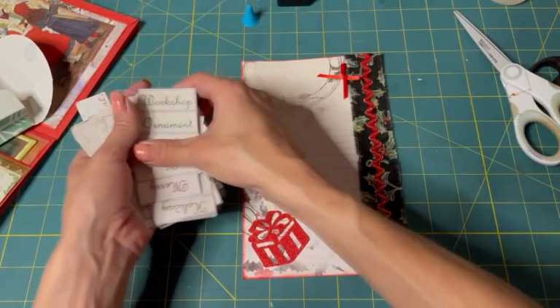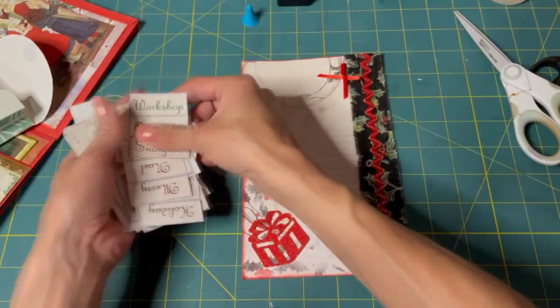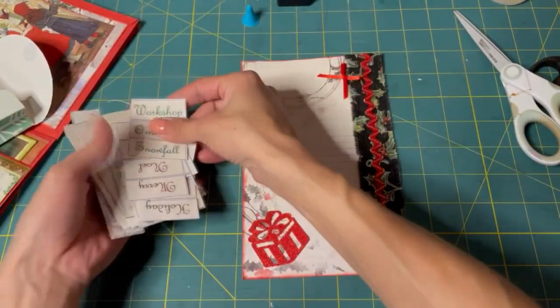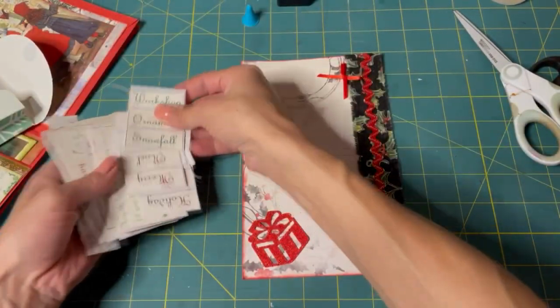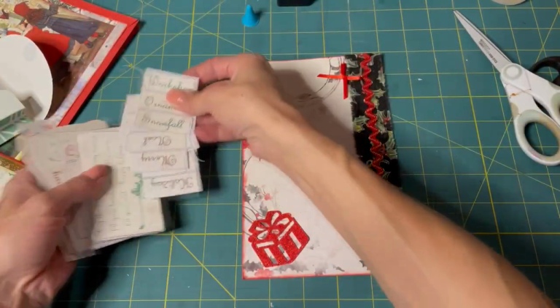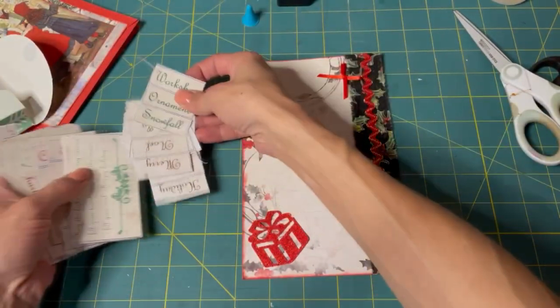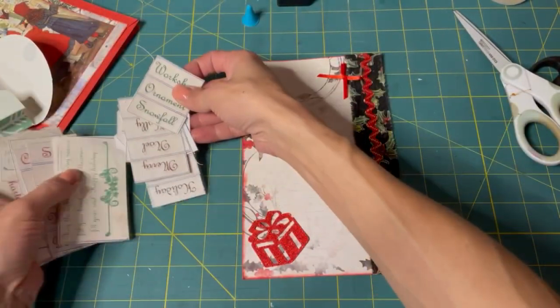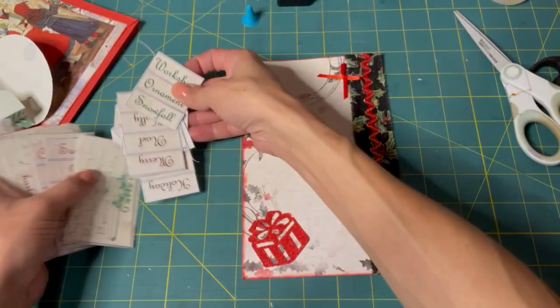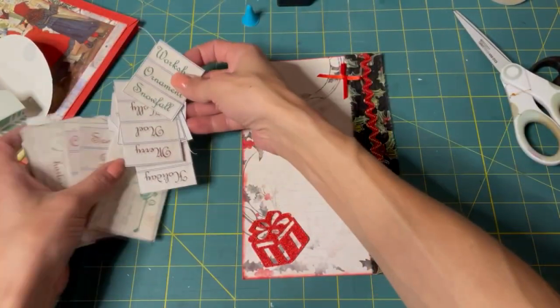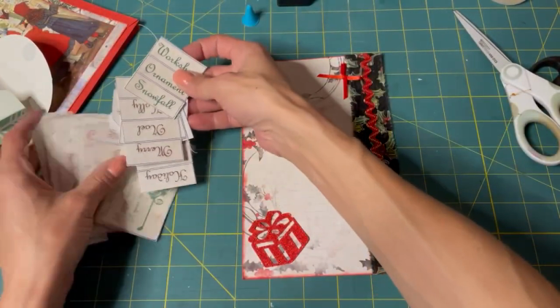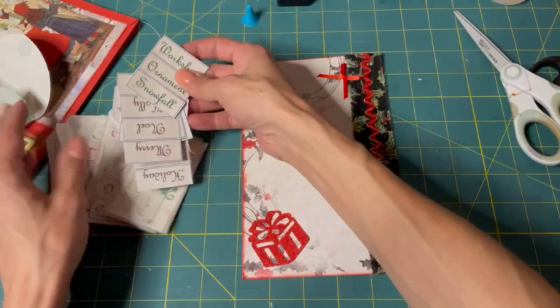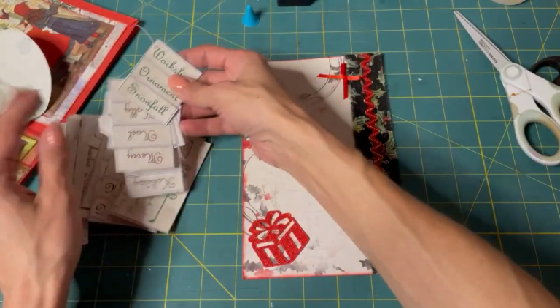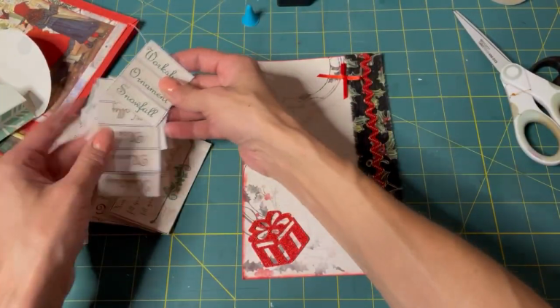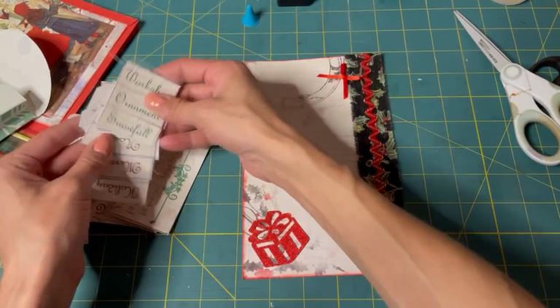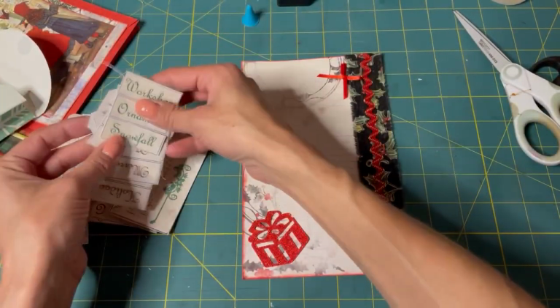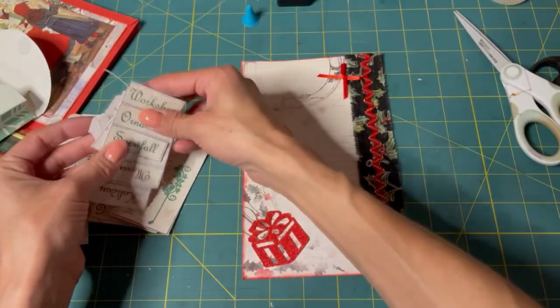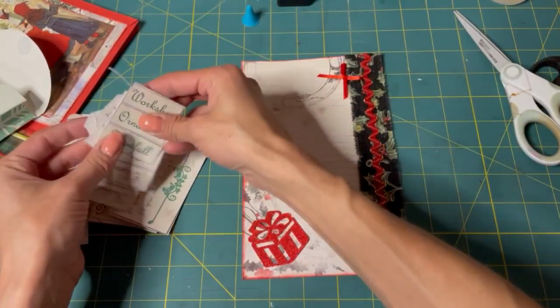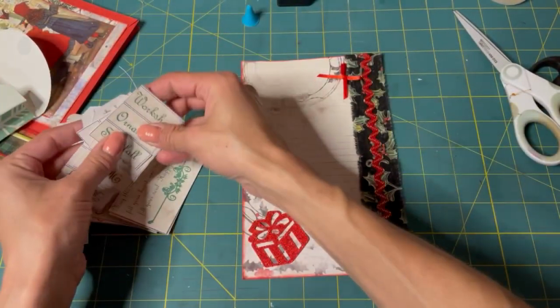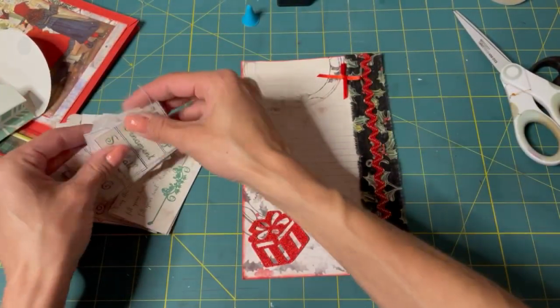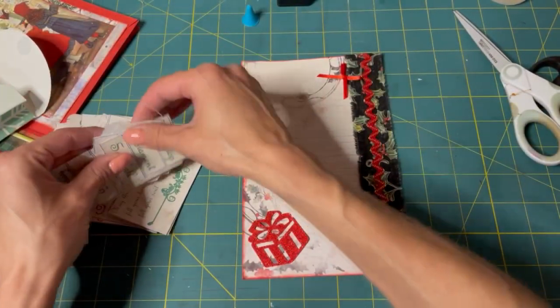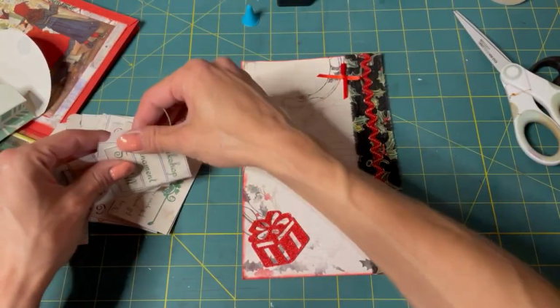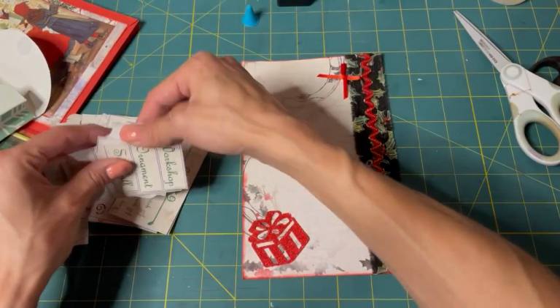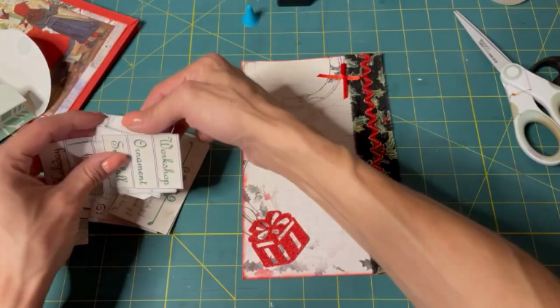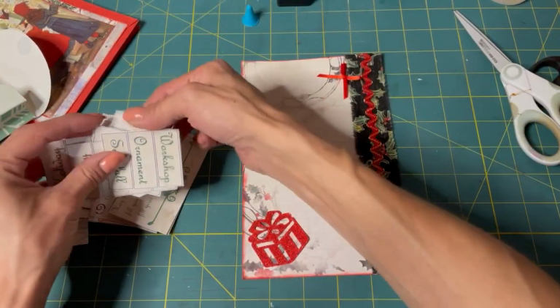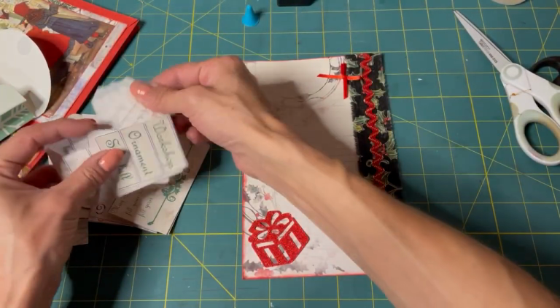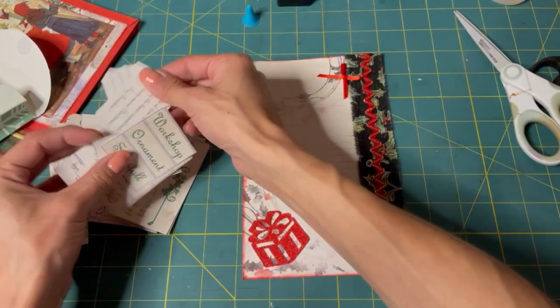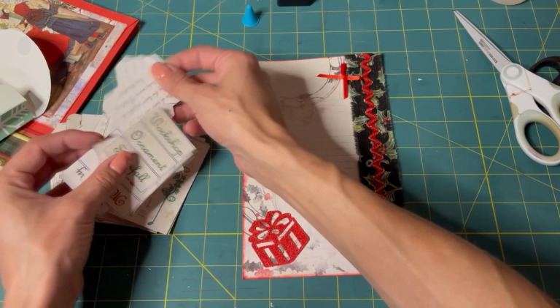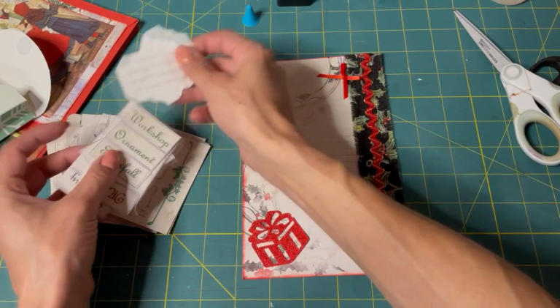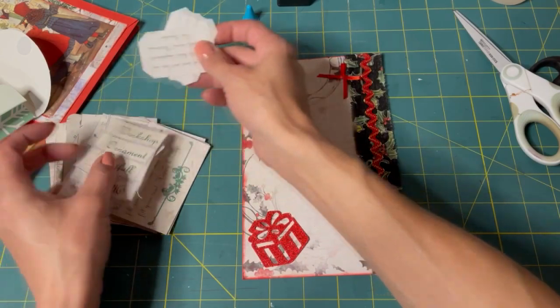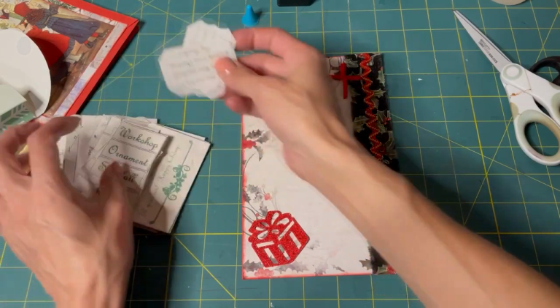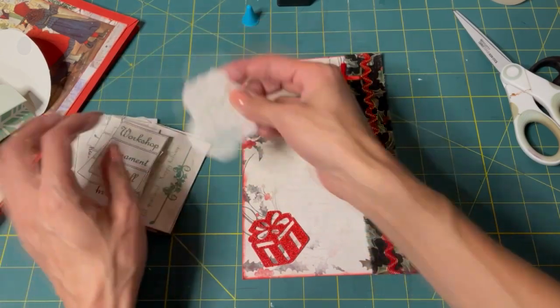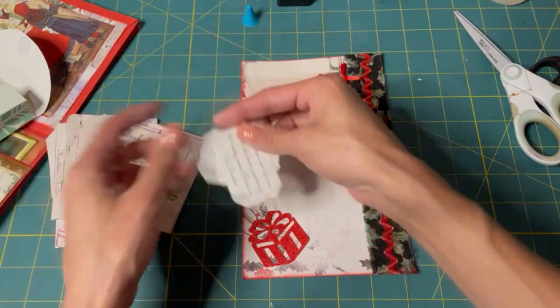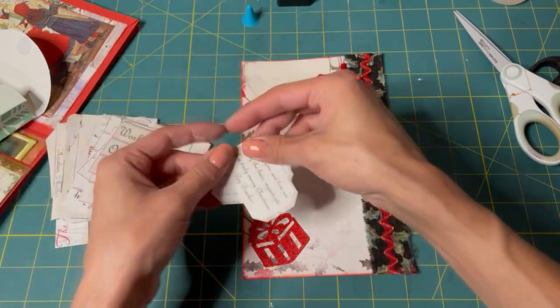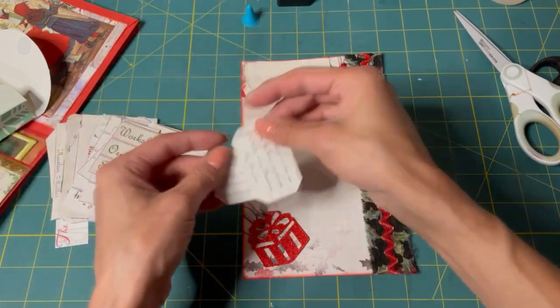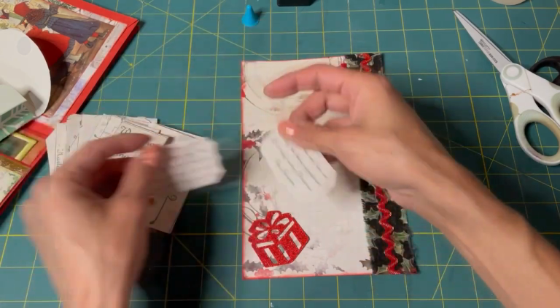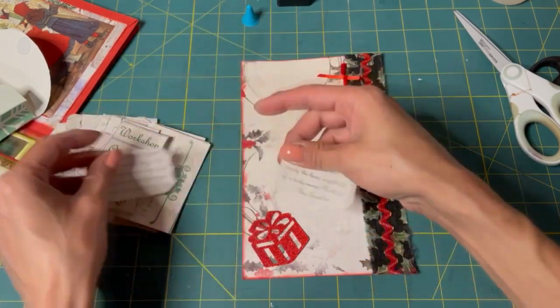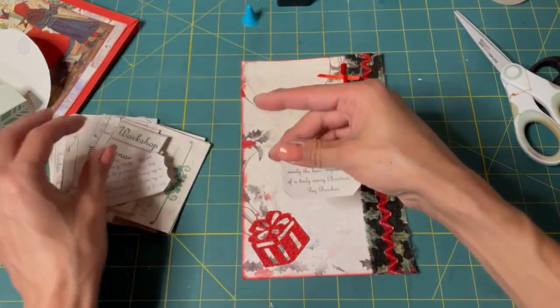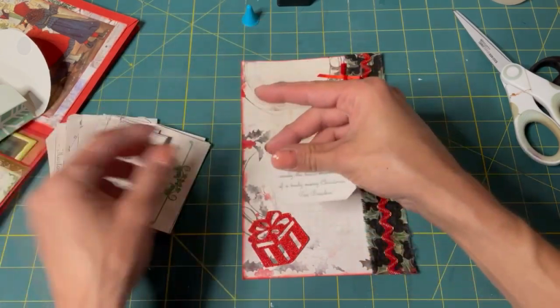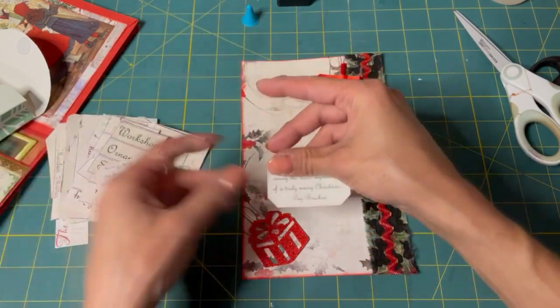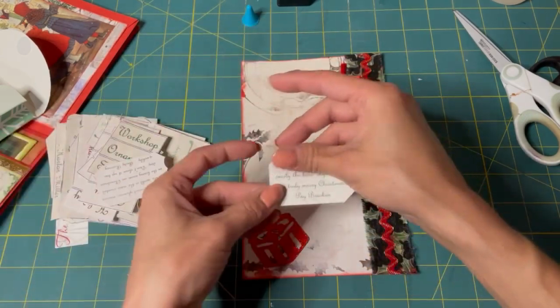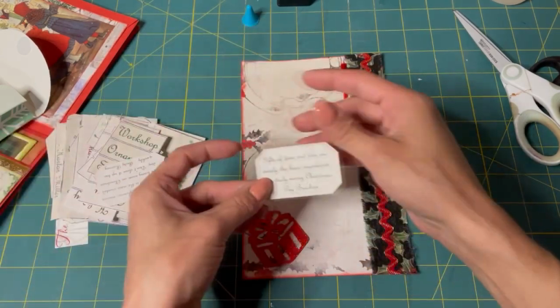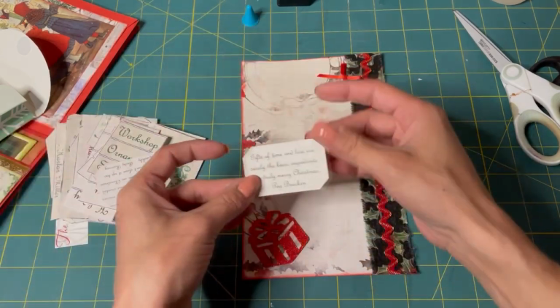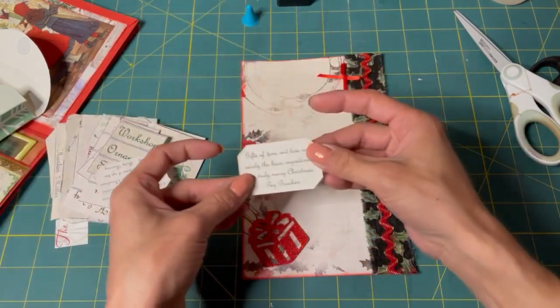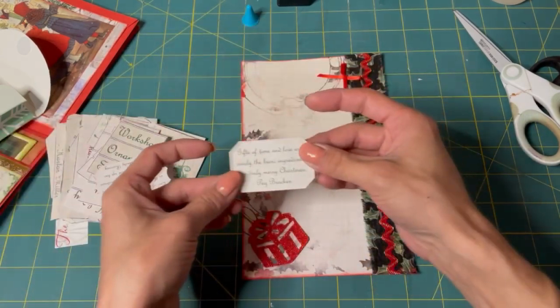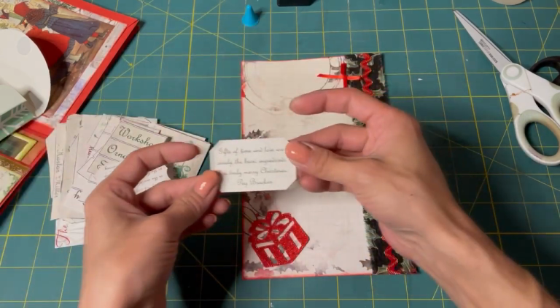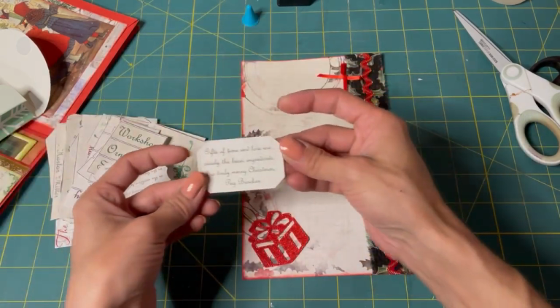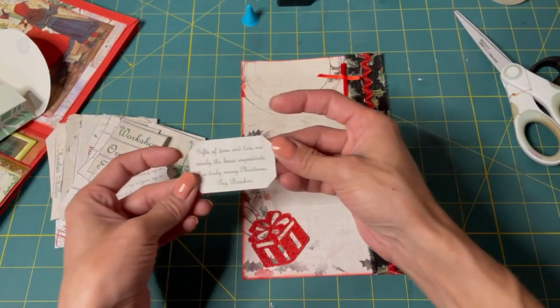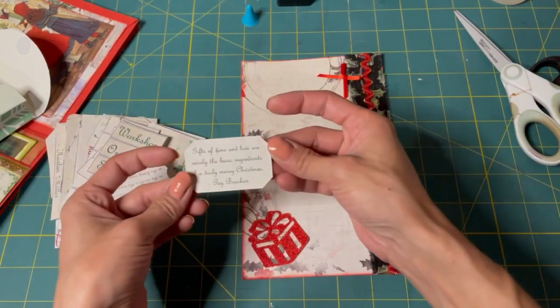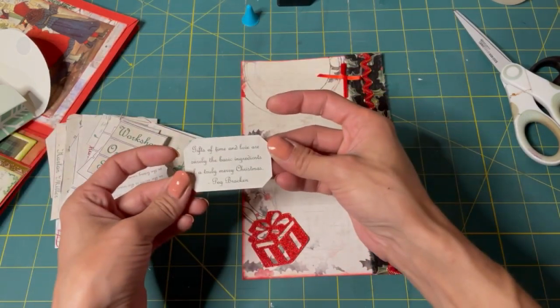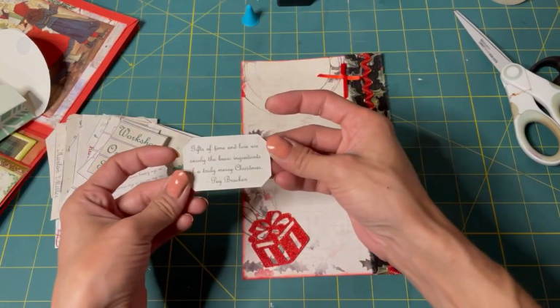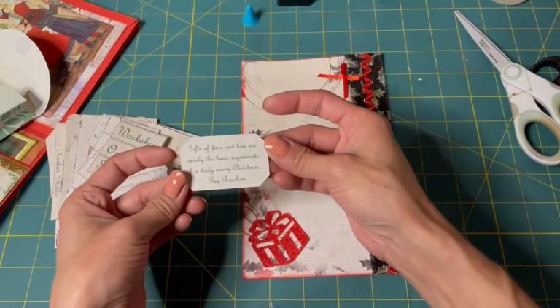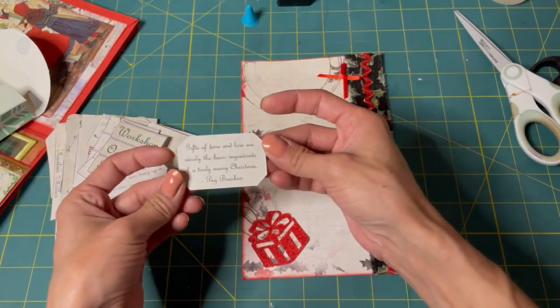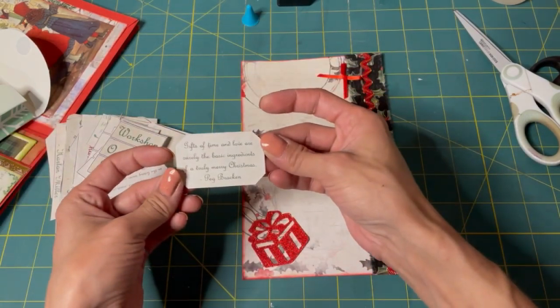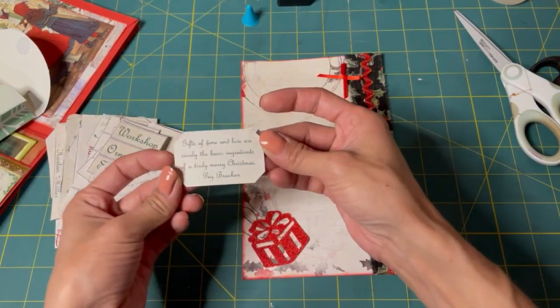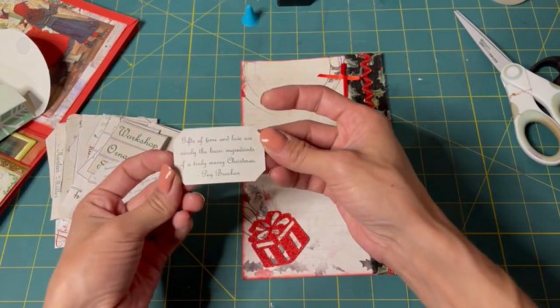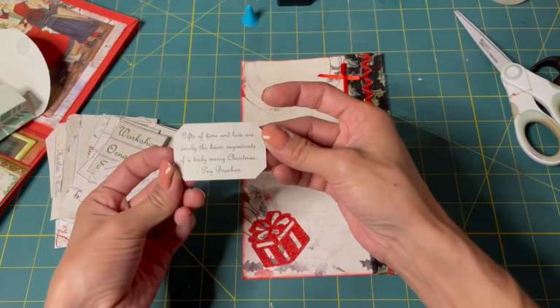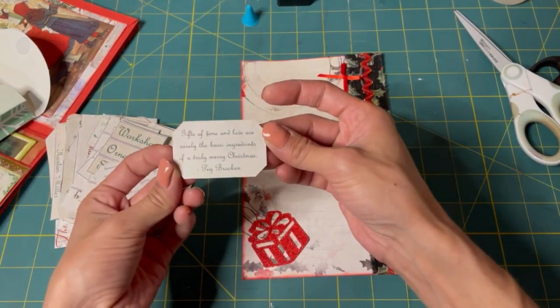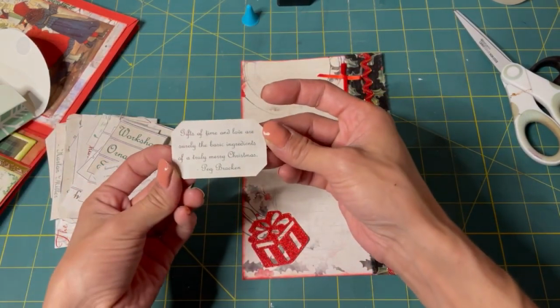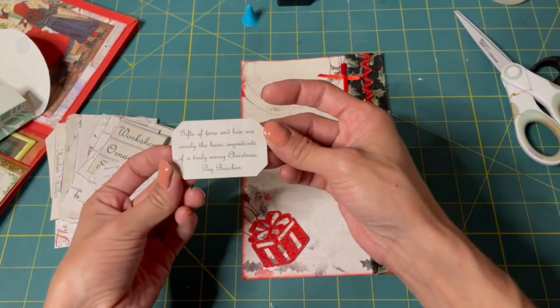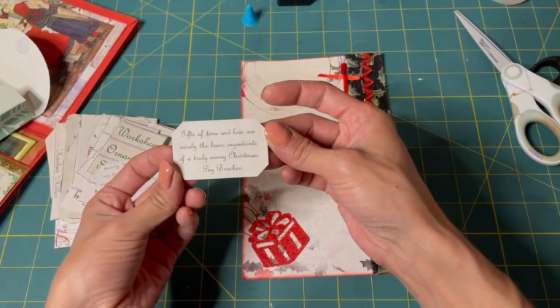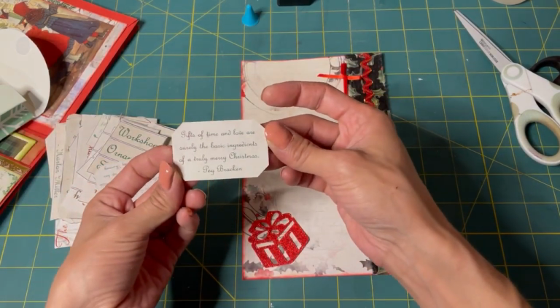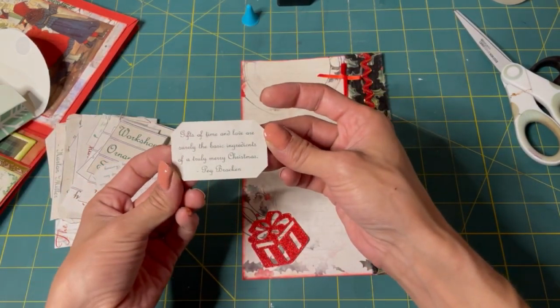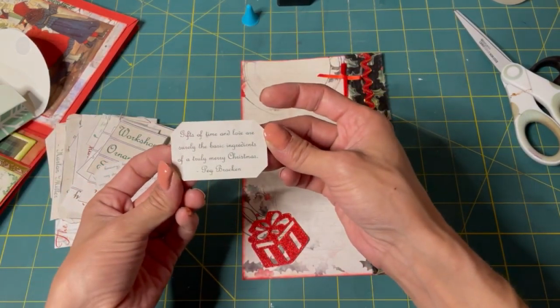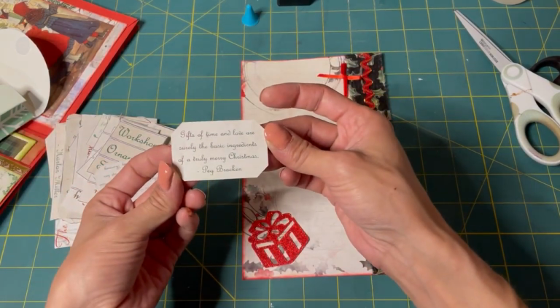So for October, I mean, that's a ways away, but I'm thinking that's what I'll do. Gifts of time and love.